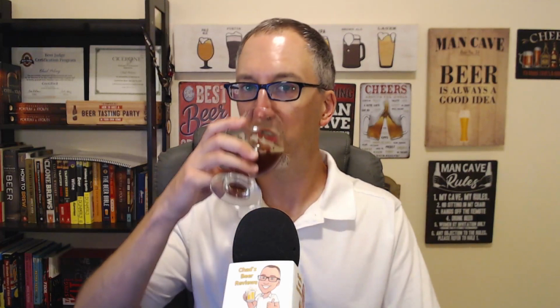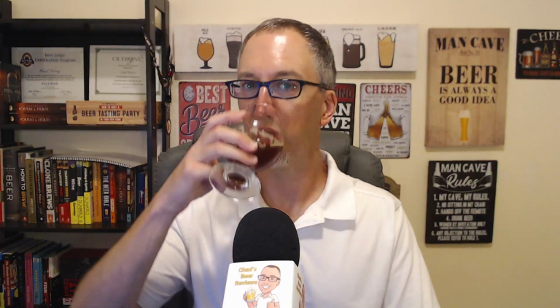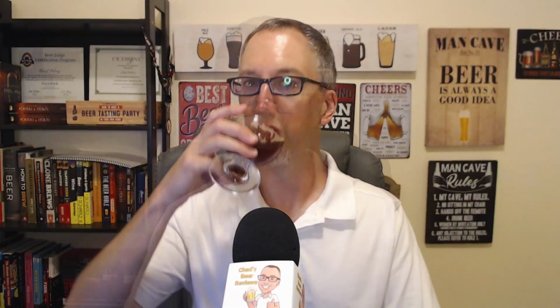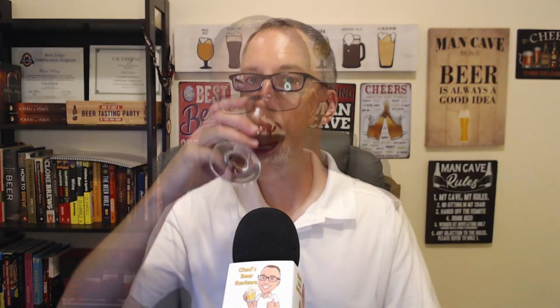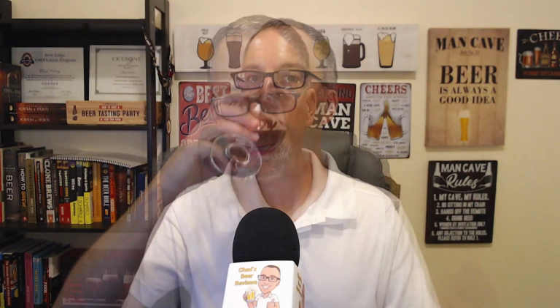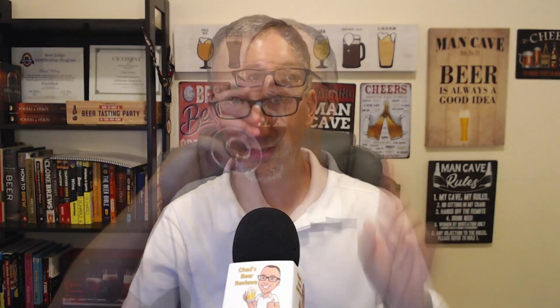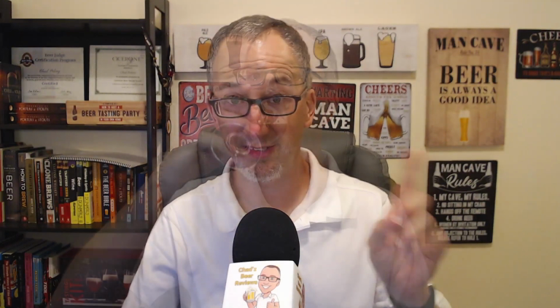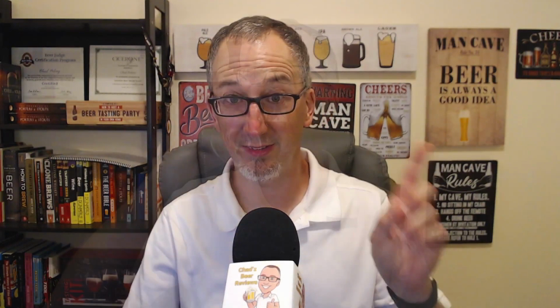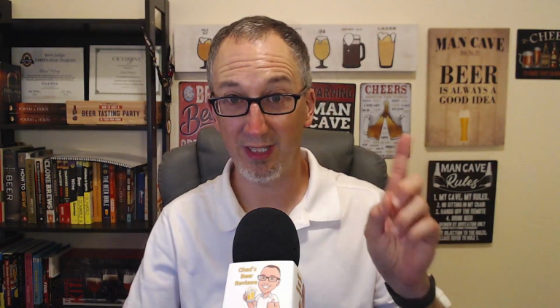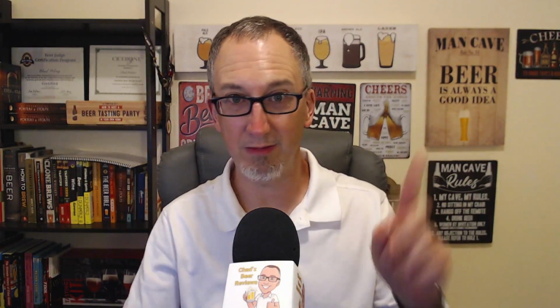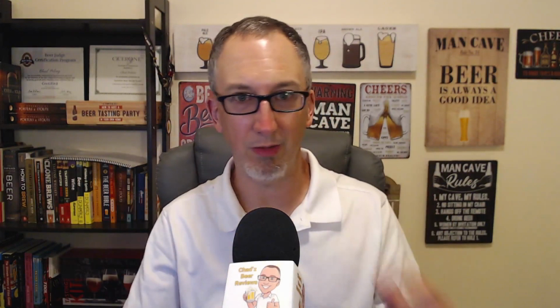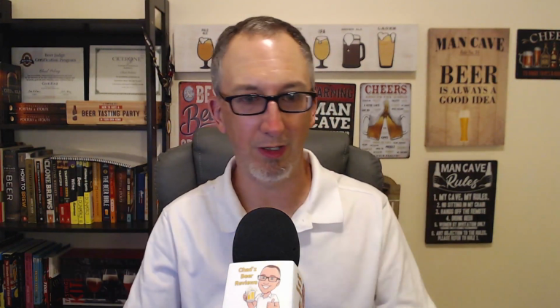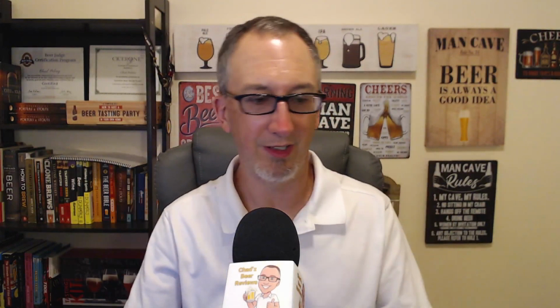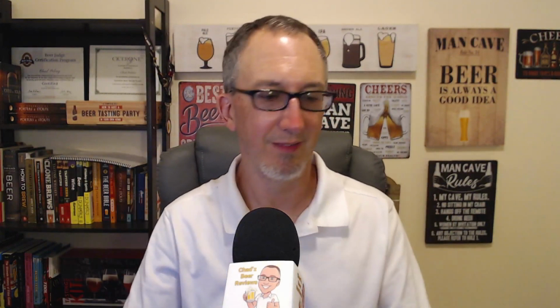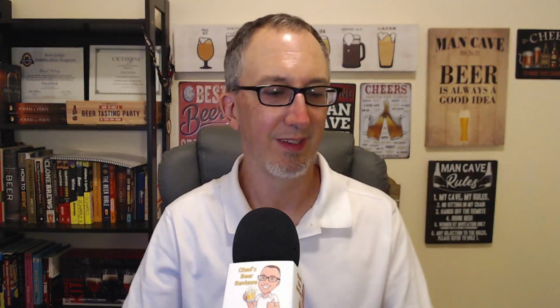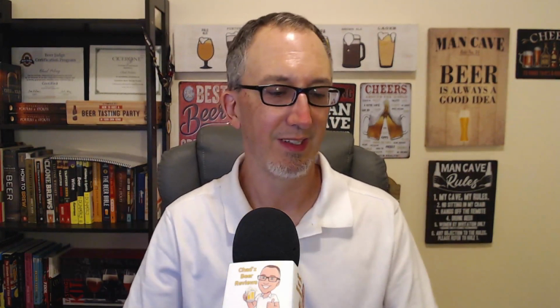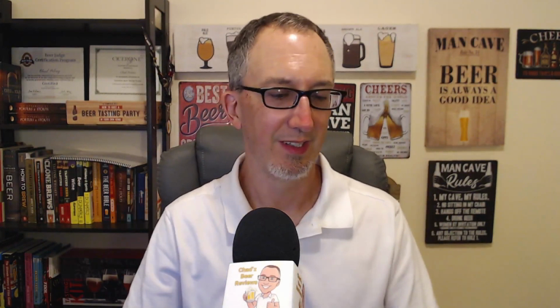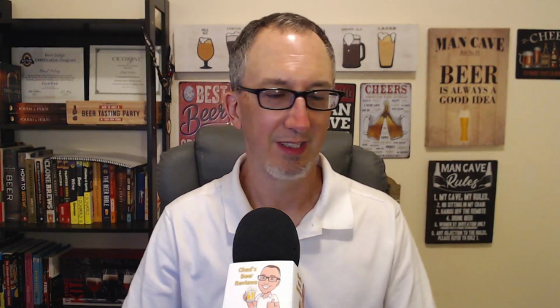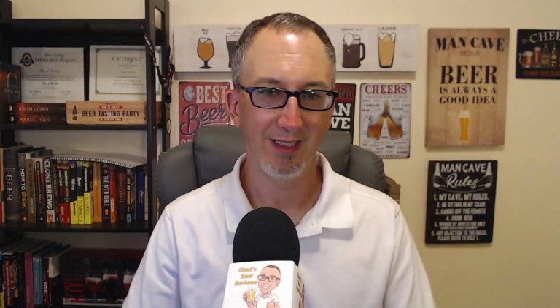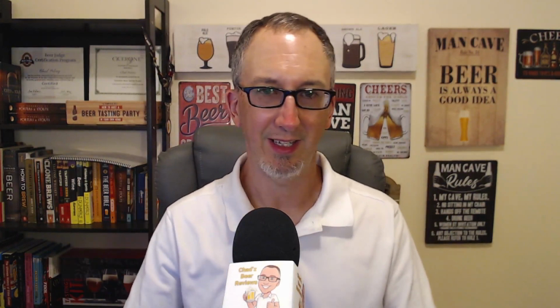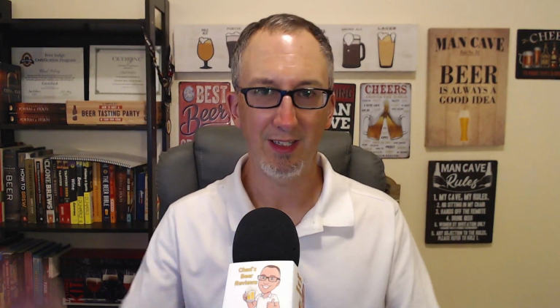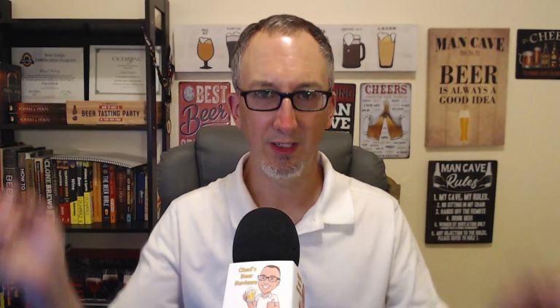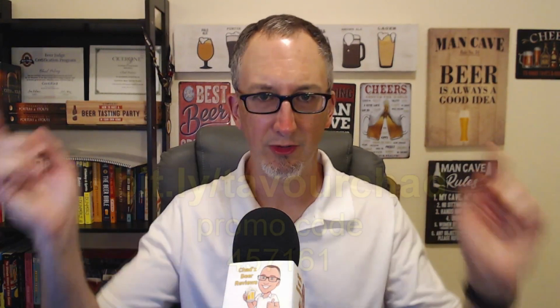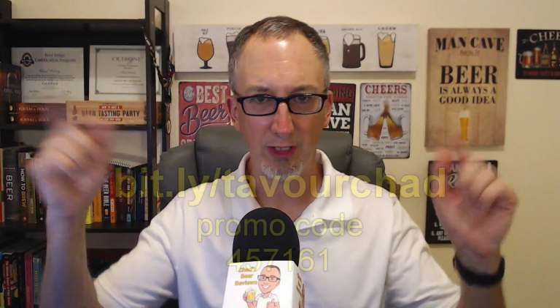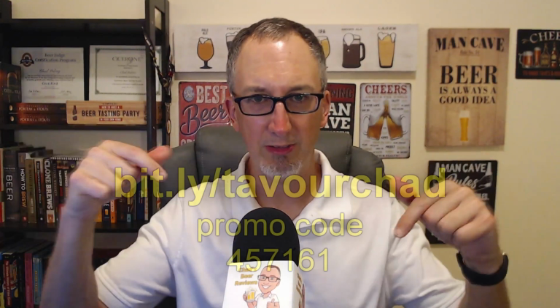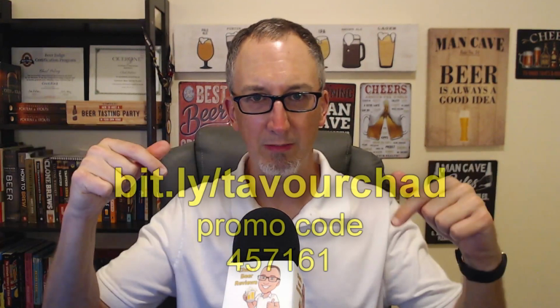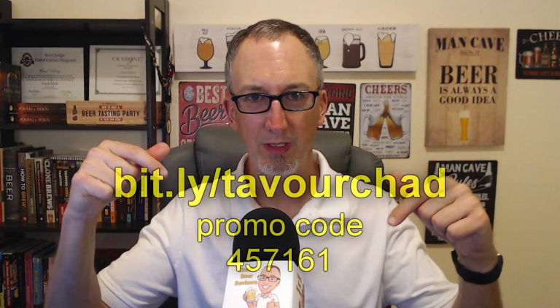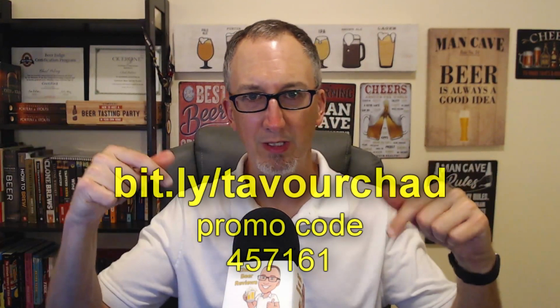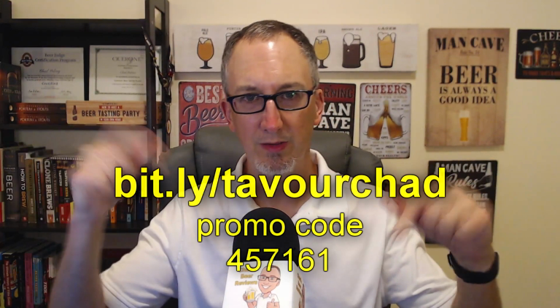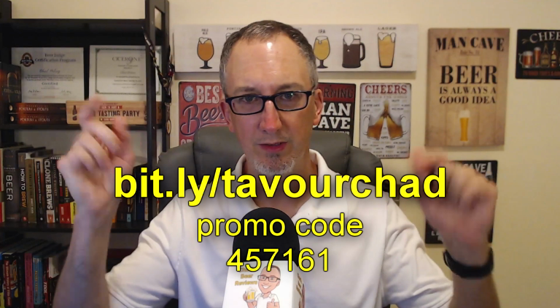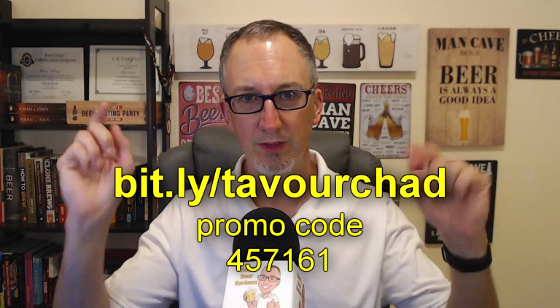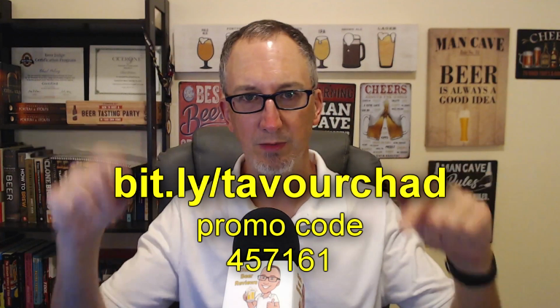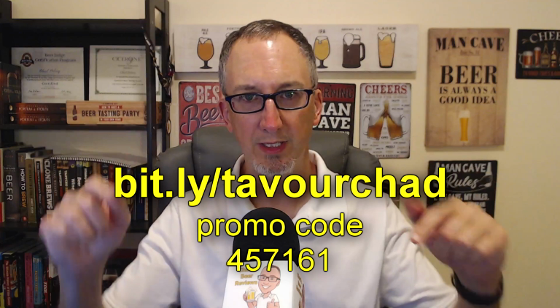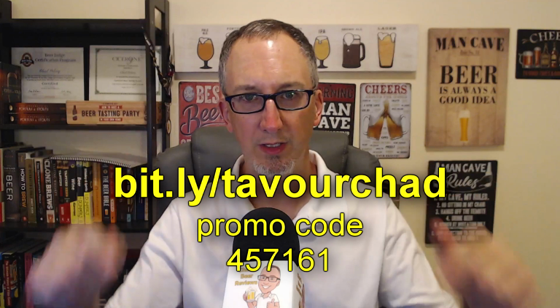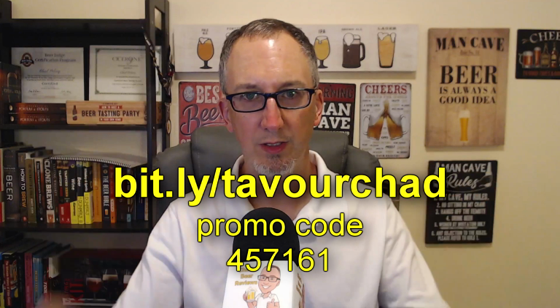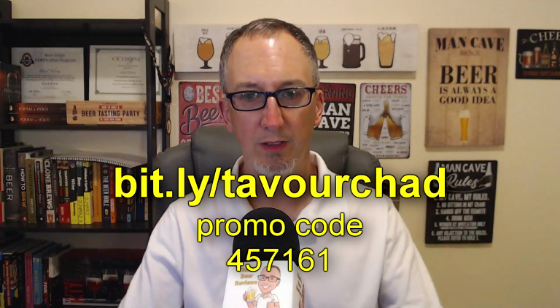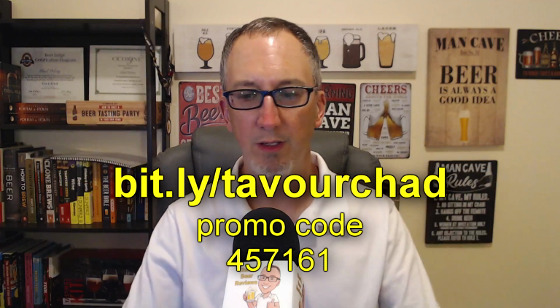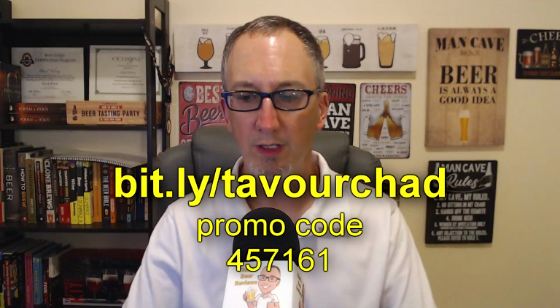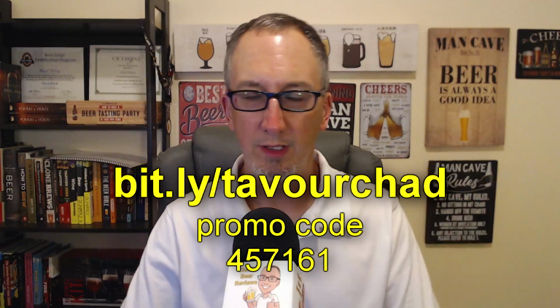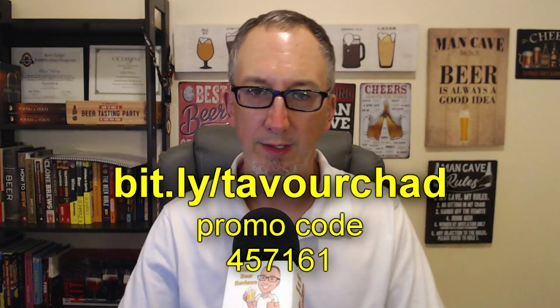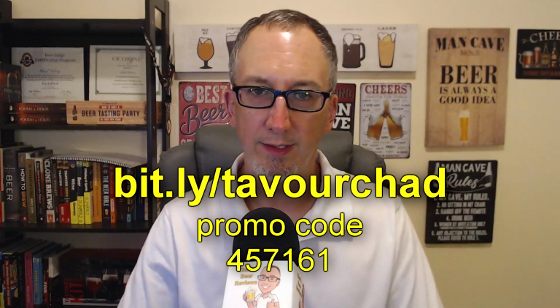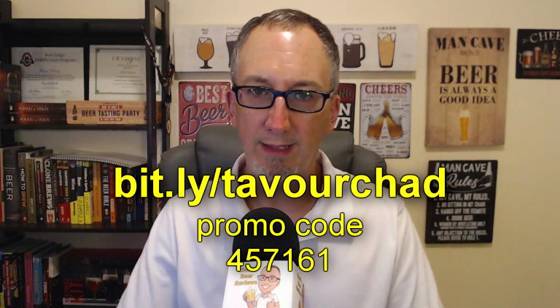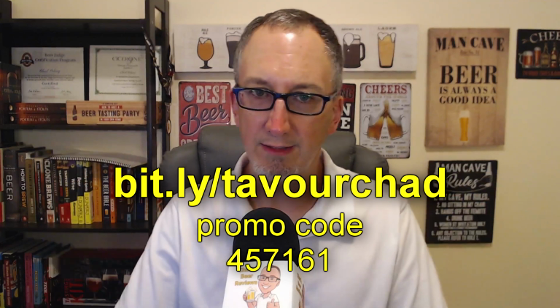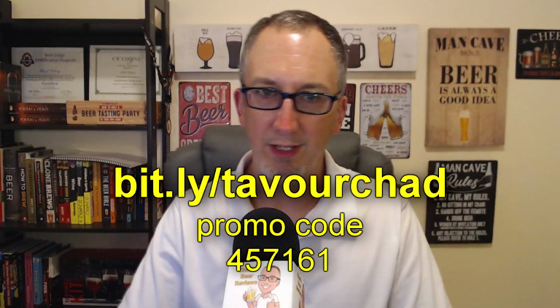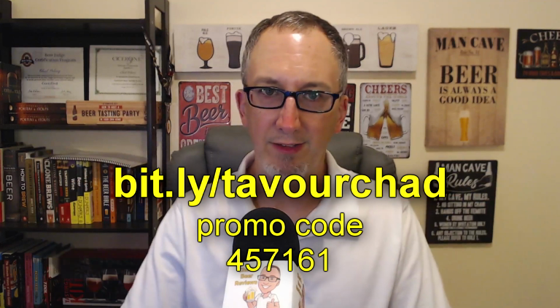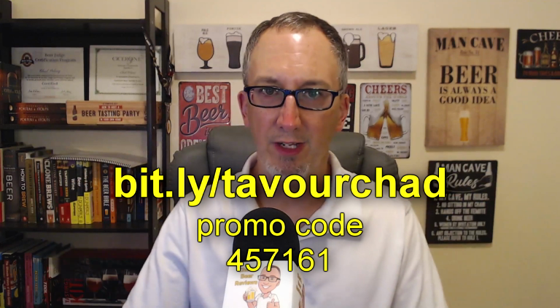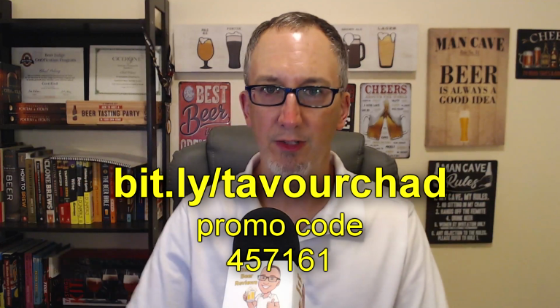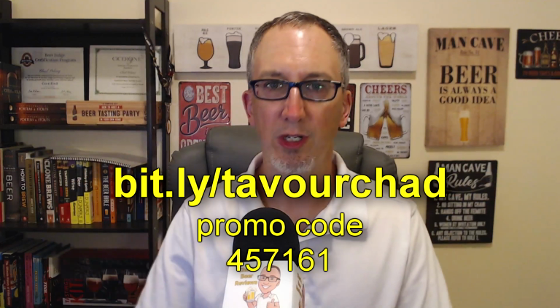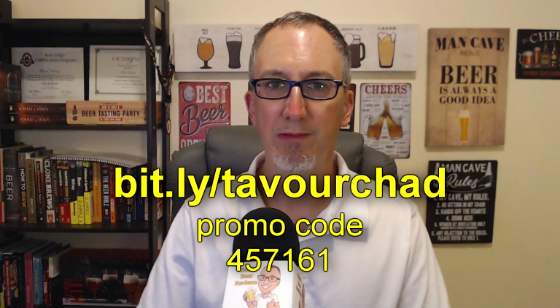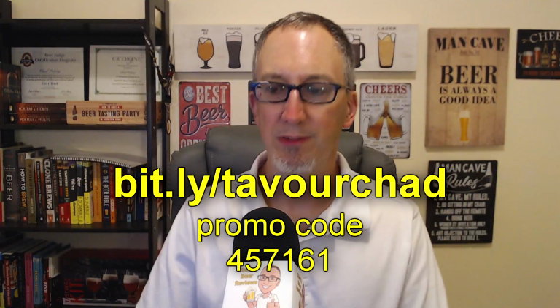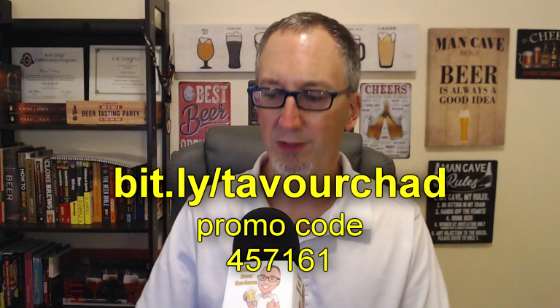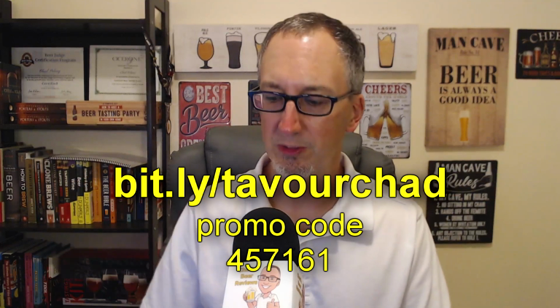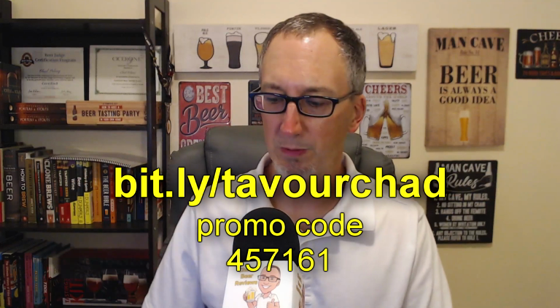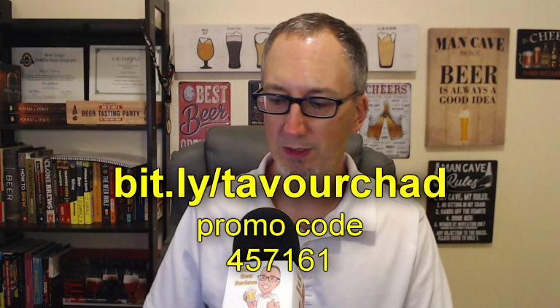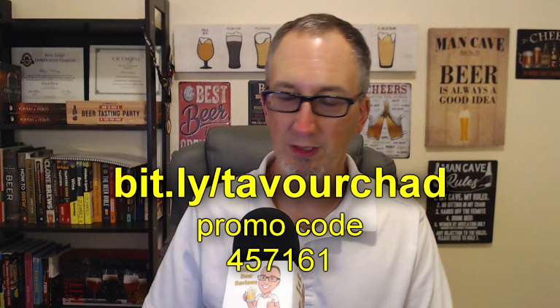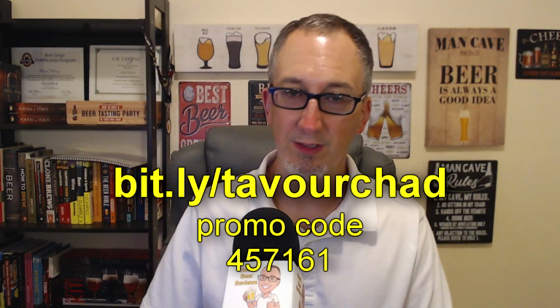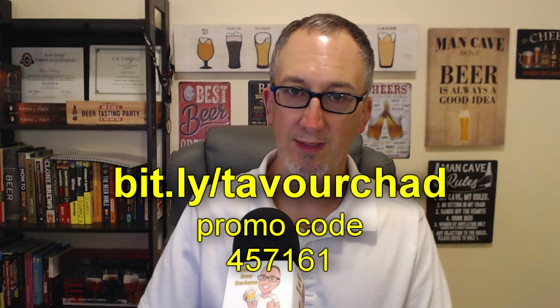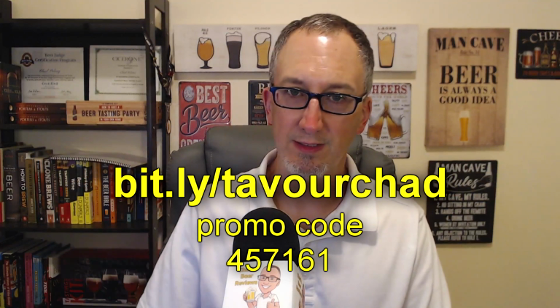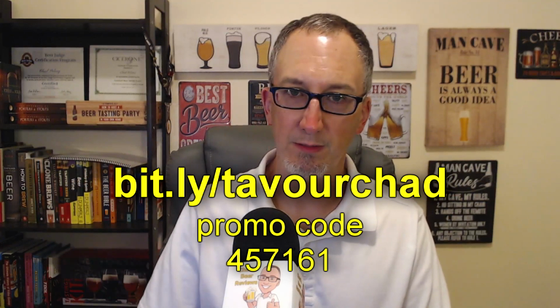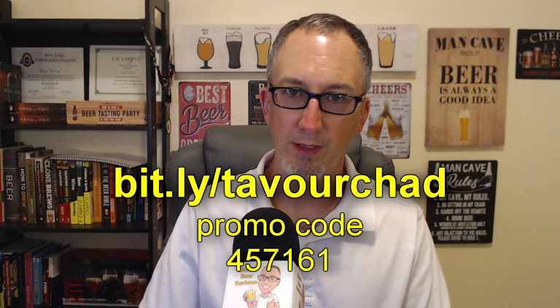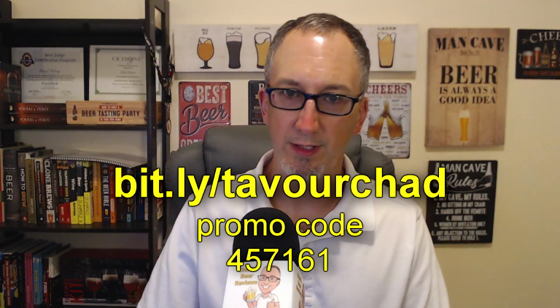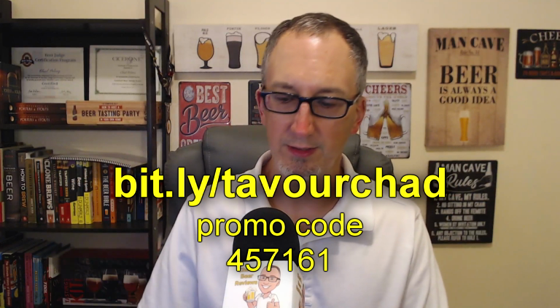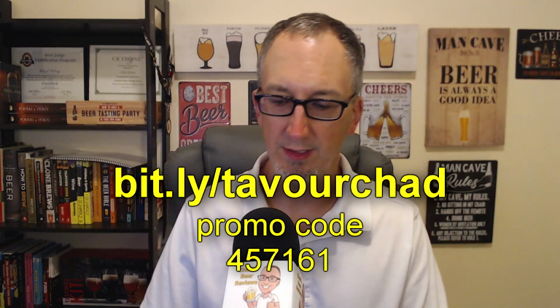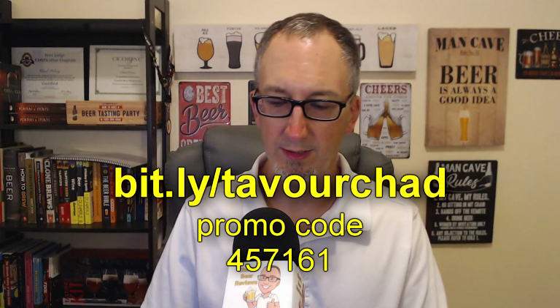Oh yeah, I got this on Tavor — link in the description below. Use my code, you get $10 off your first purchase, and let them know that I sent you.